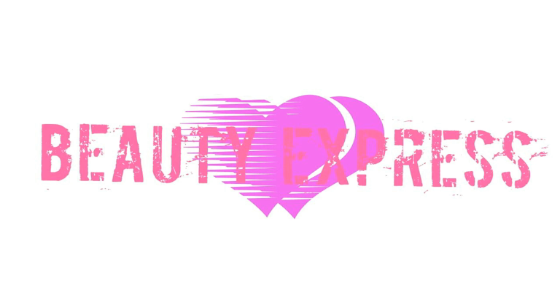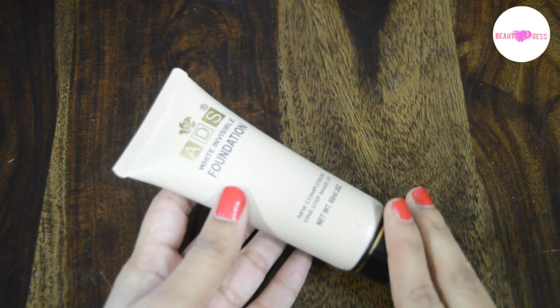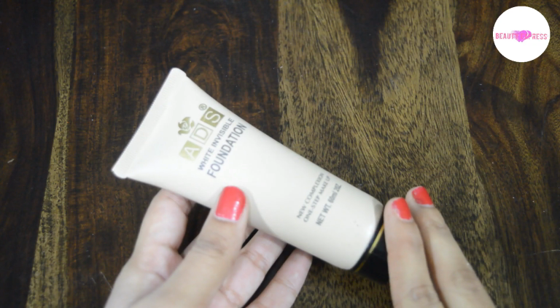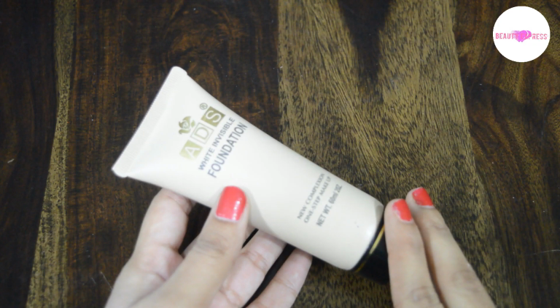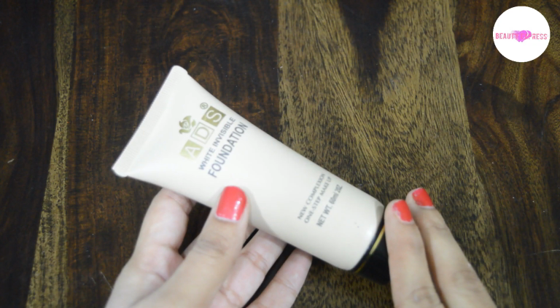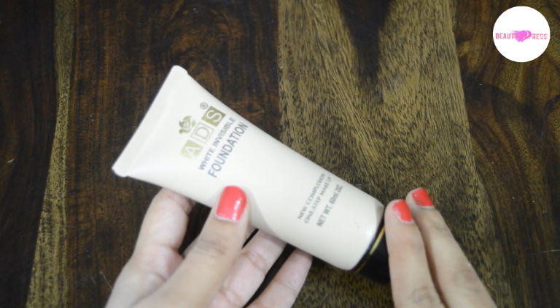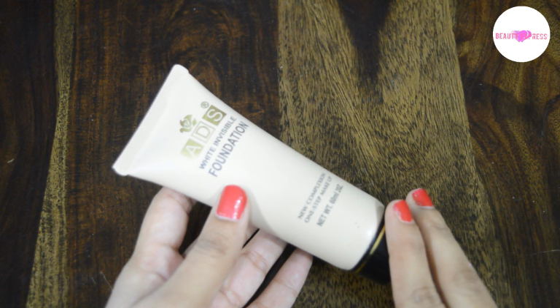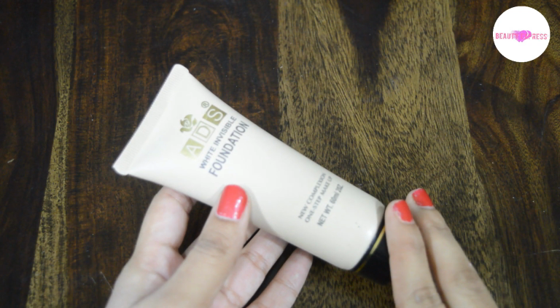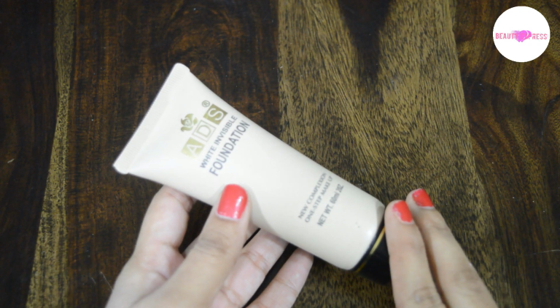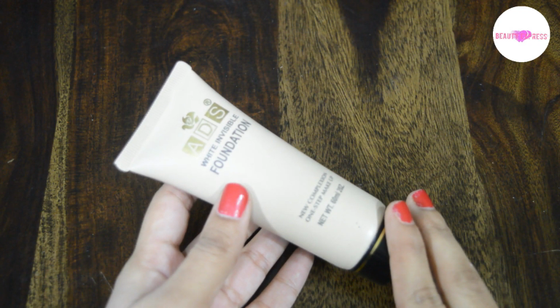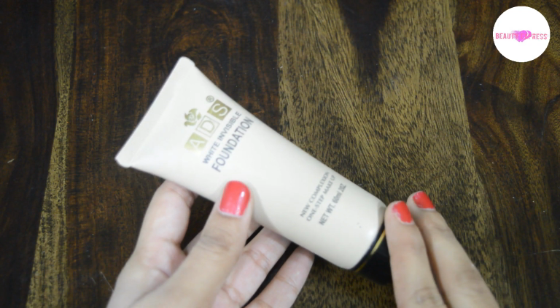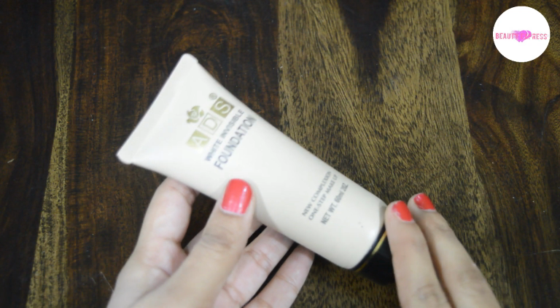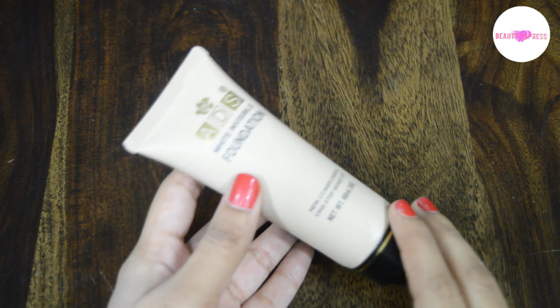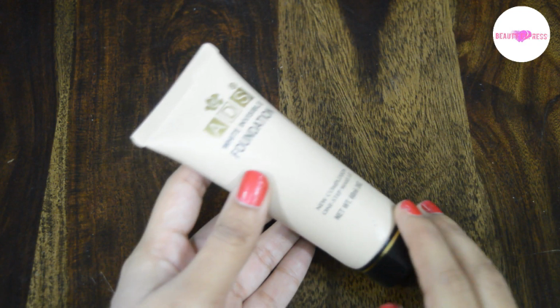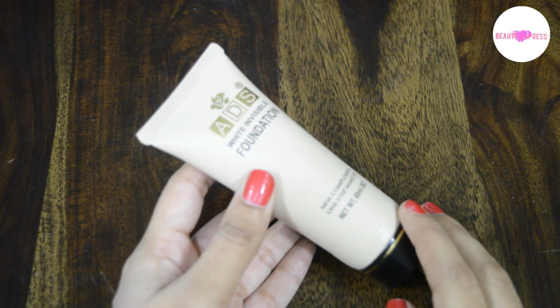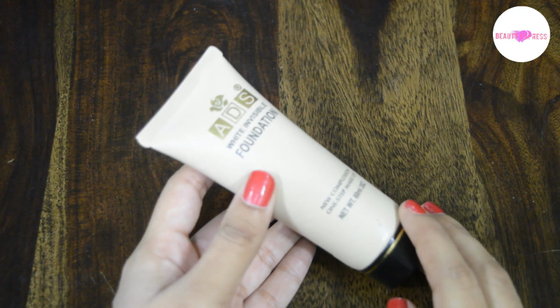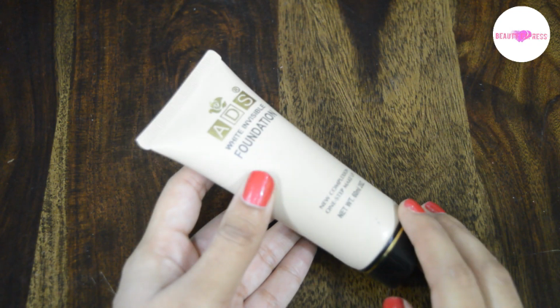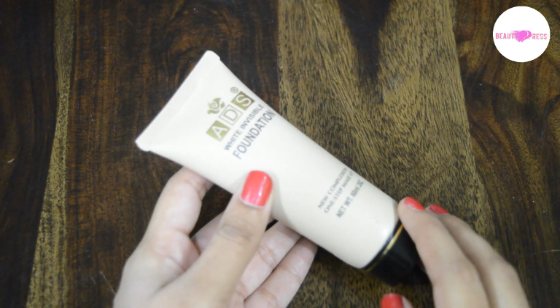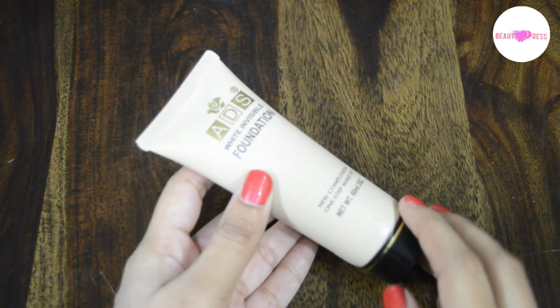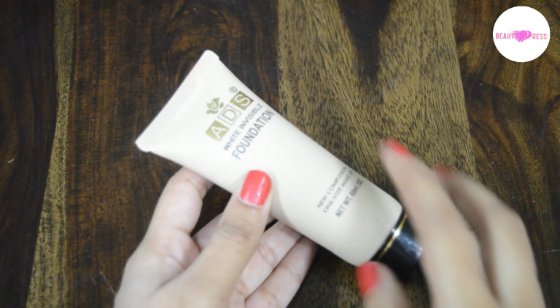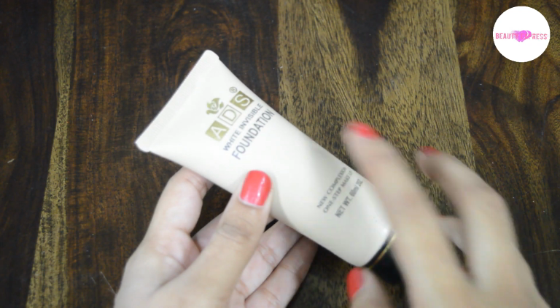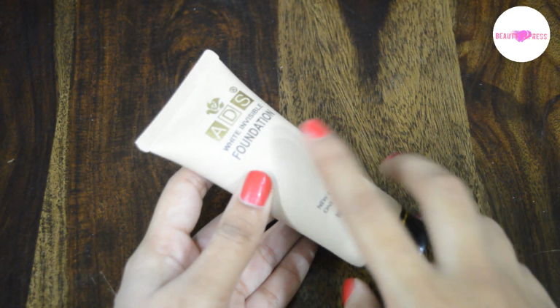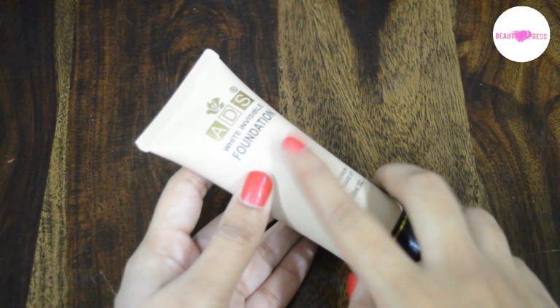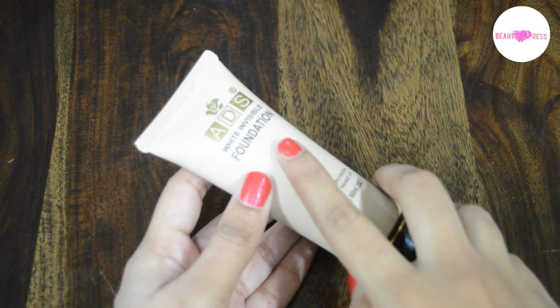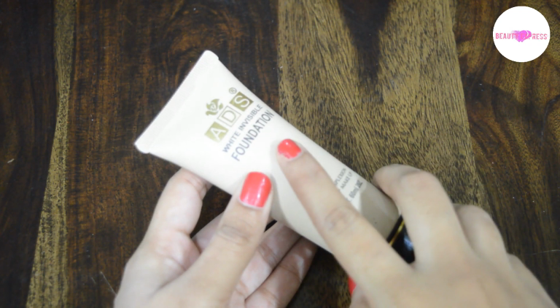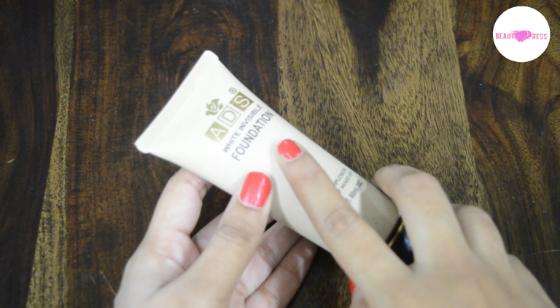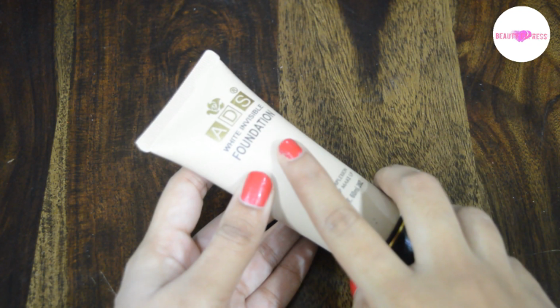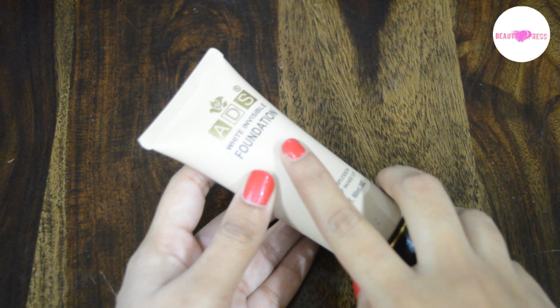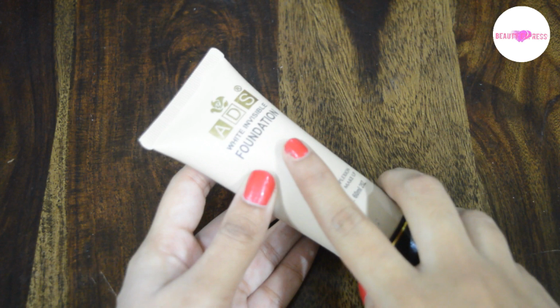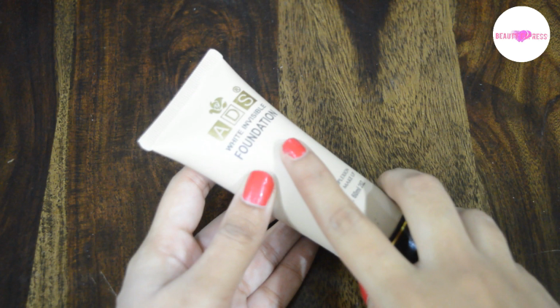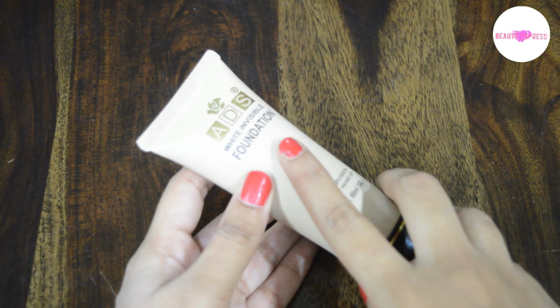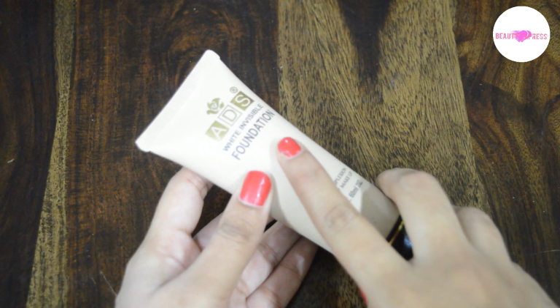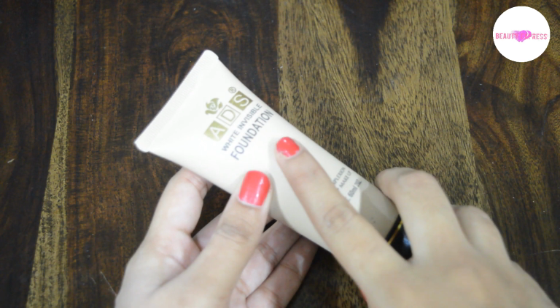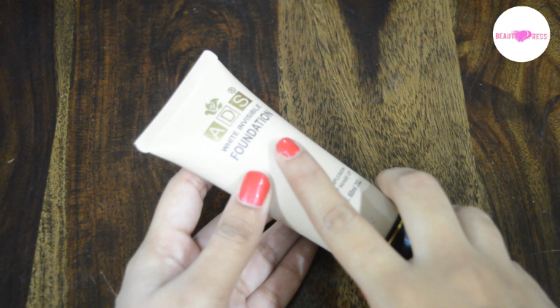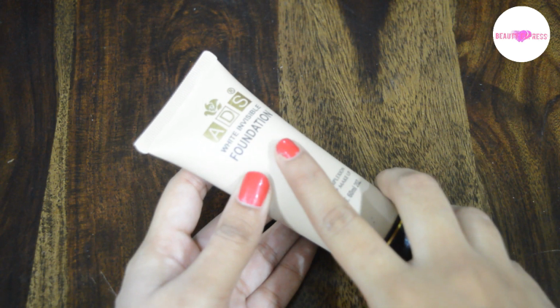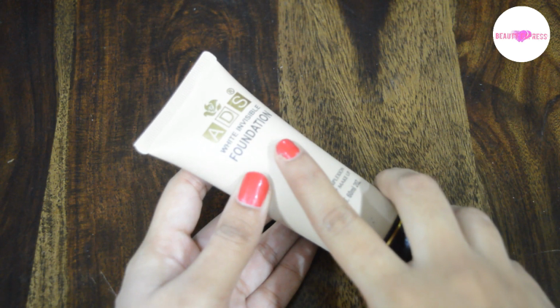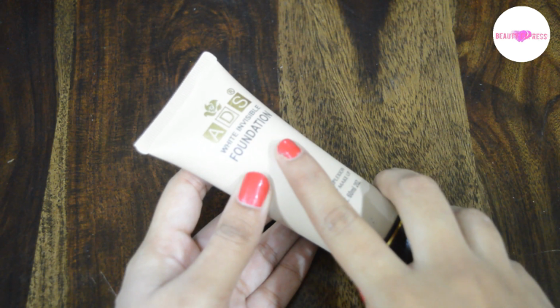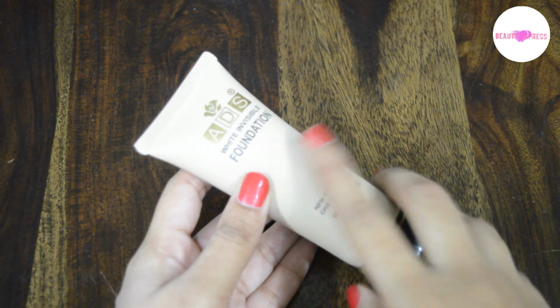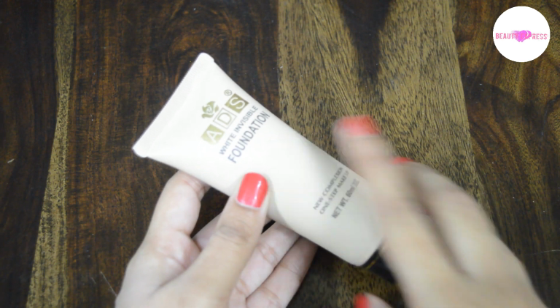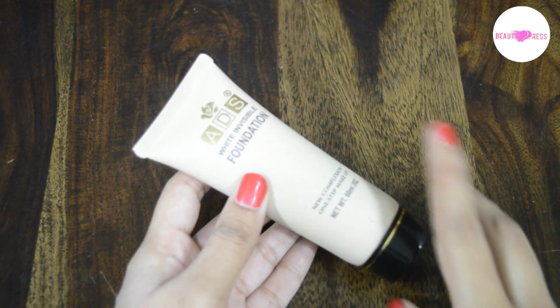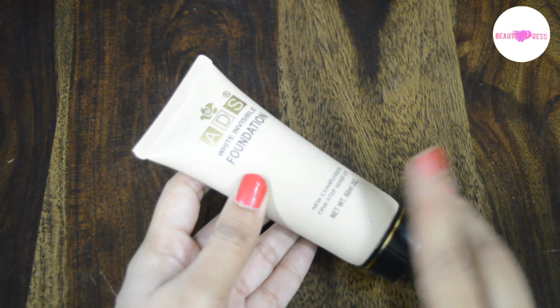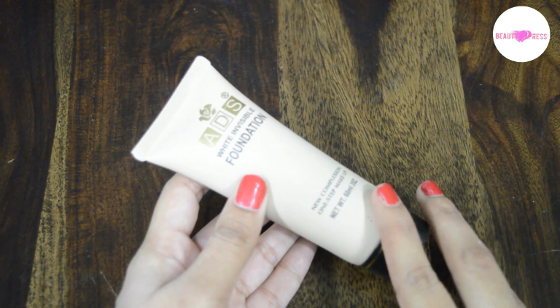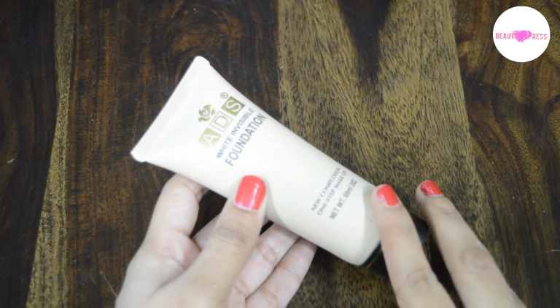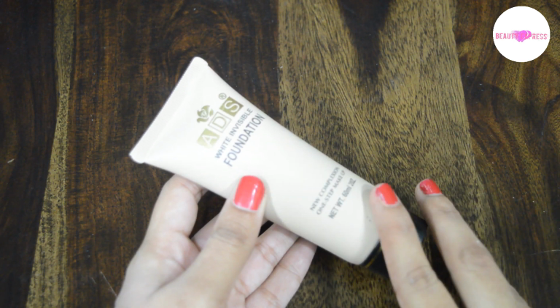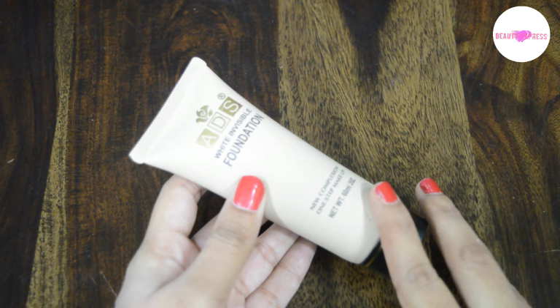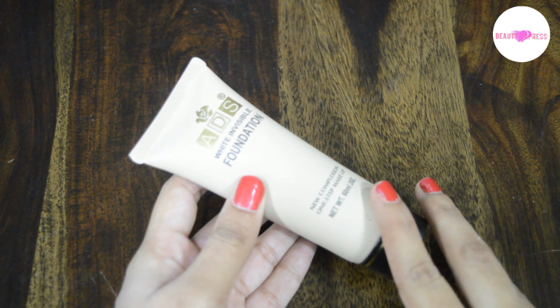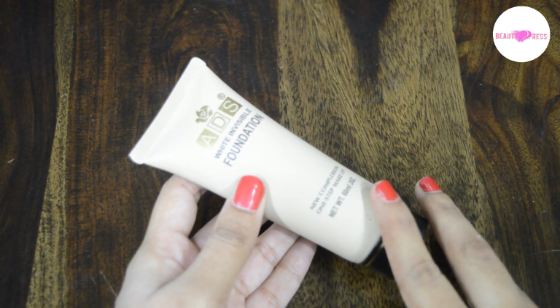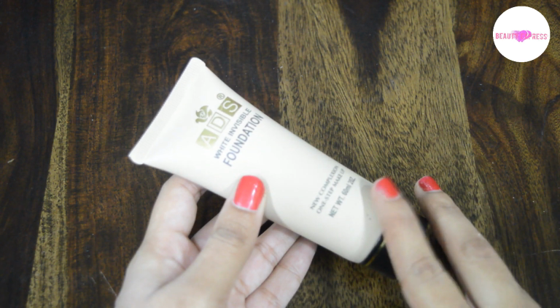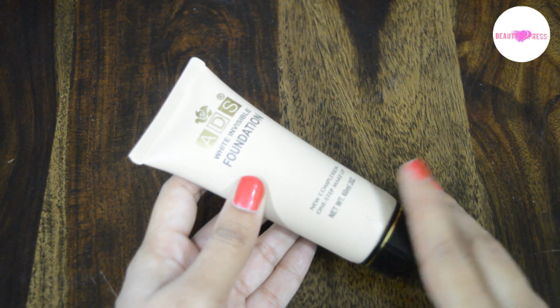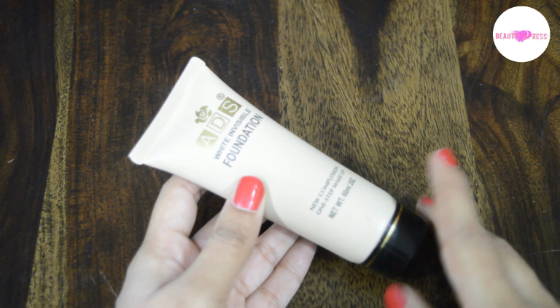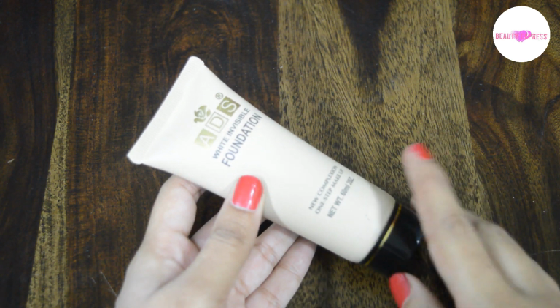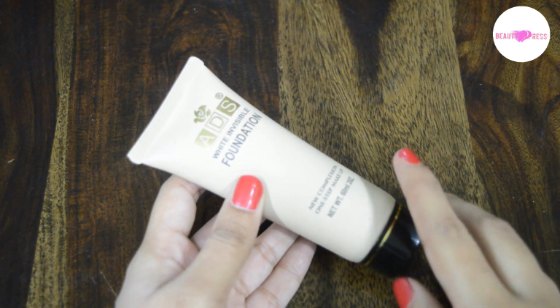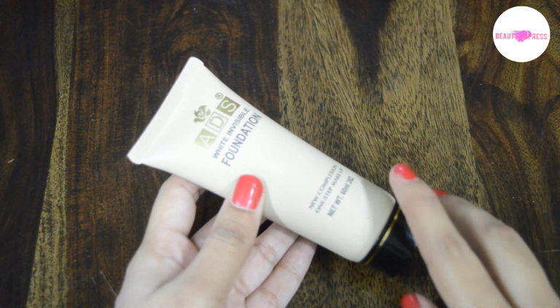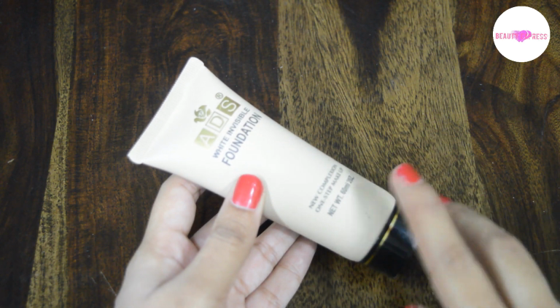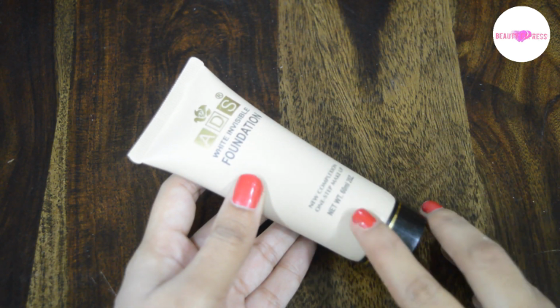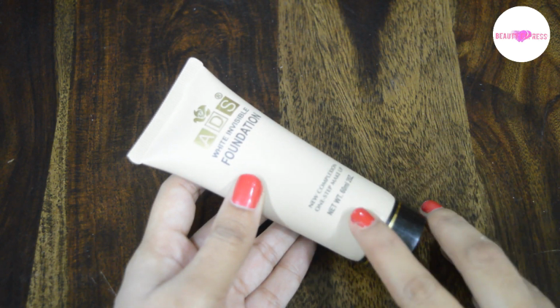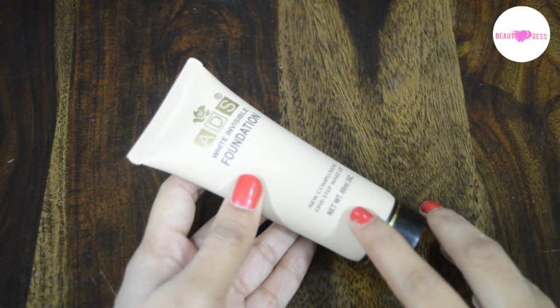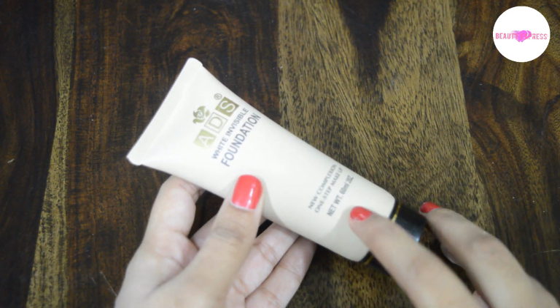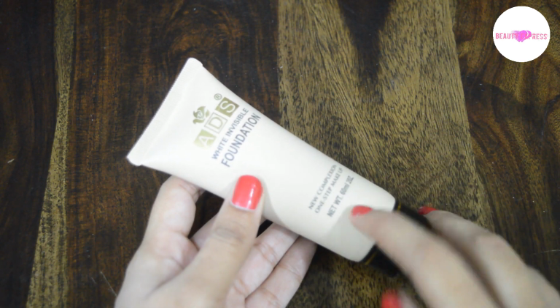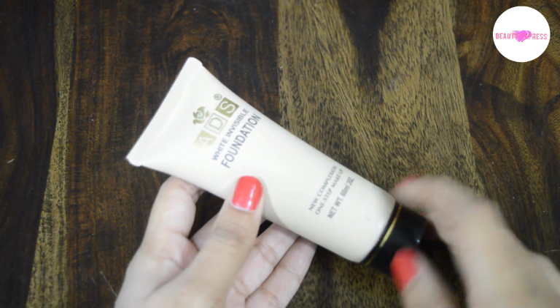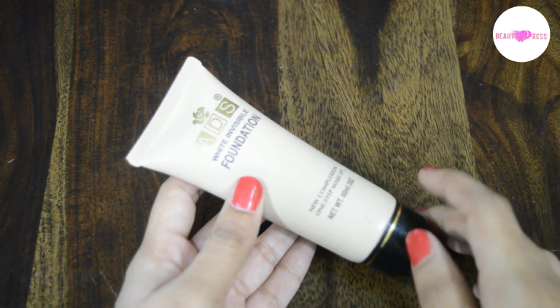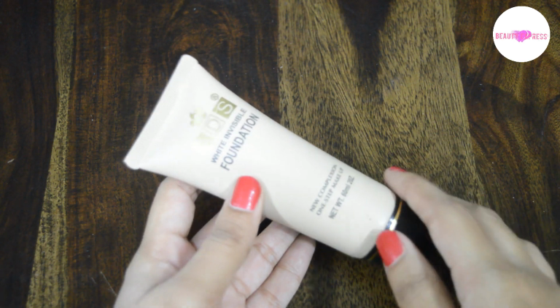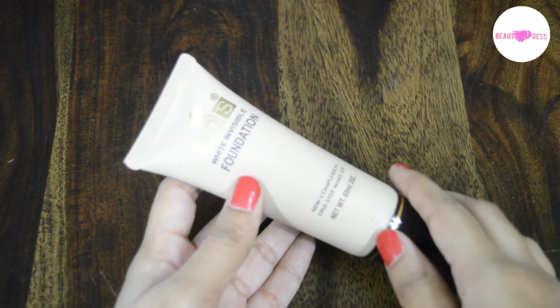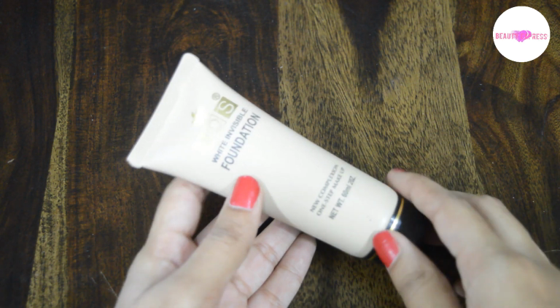Hi guys, in this video I am going to review ADS White Invisible Formulation. It costs 225 rupees for 60ml of product.